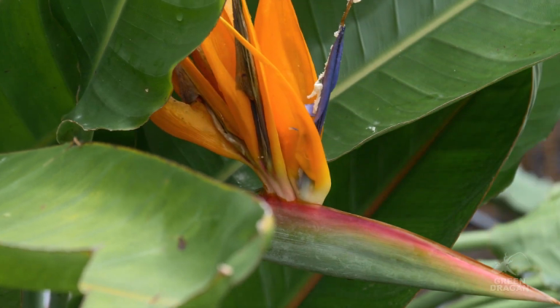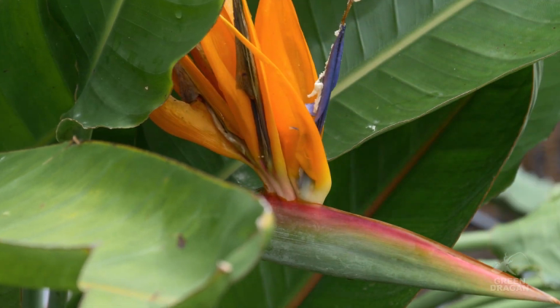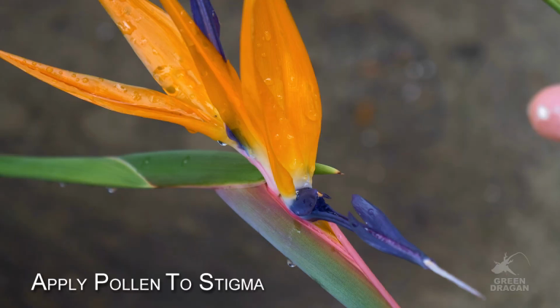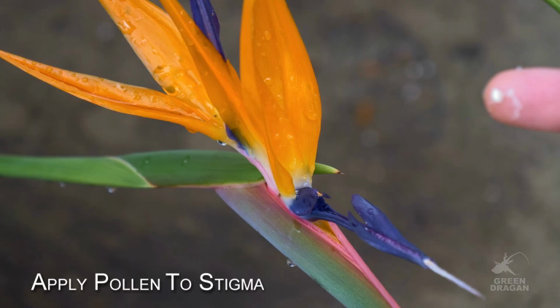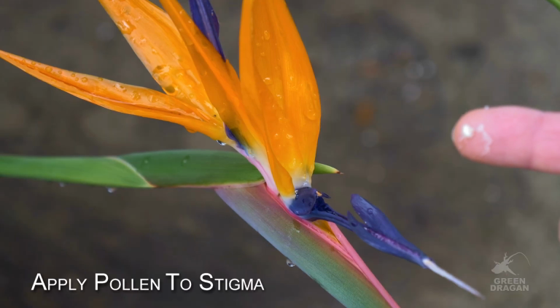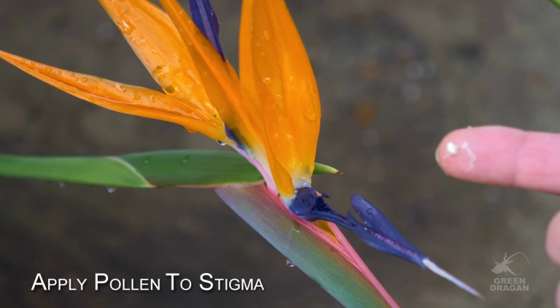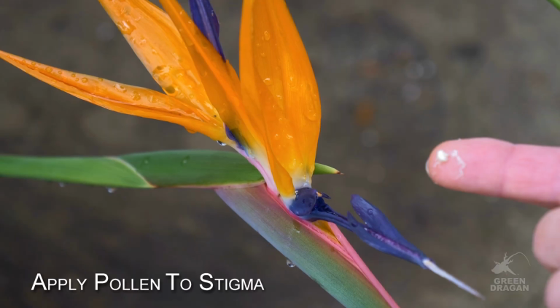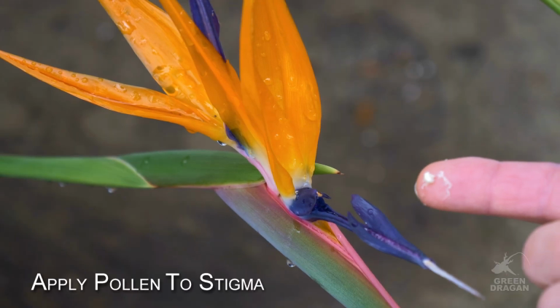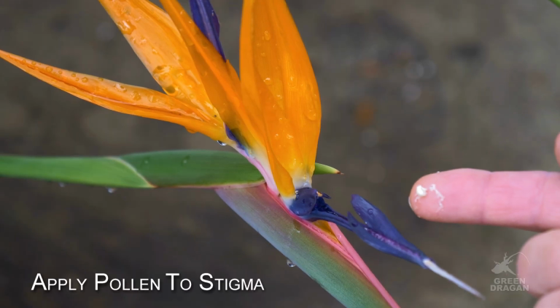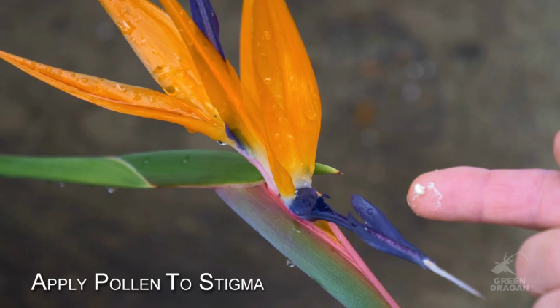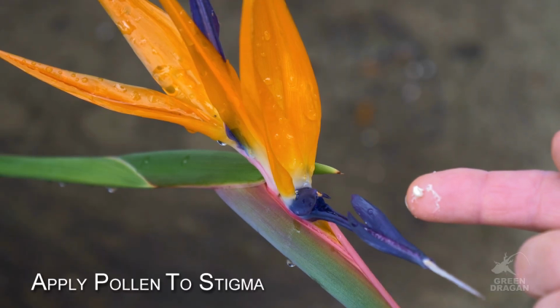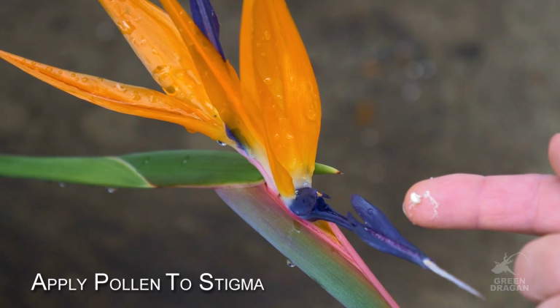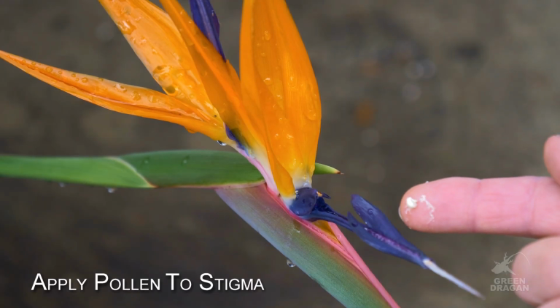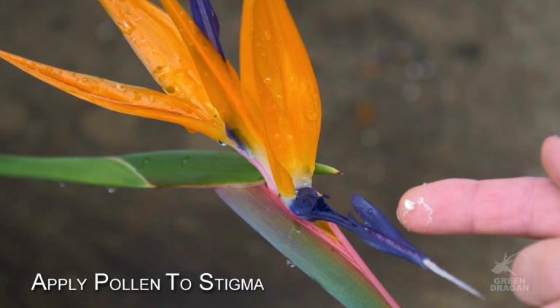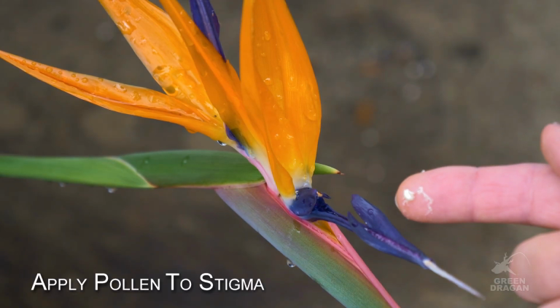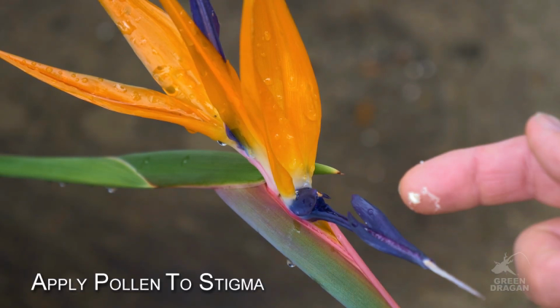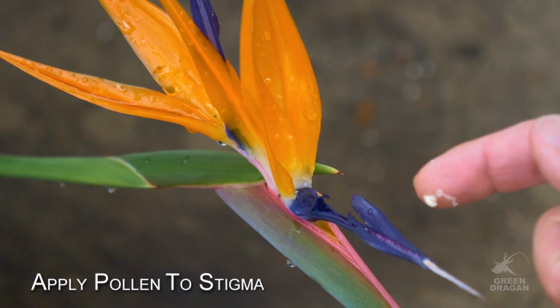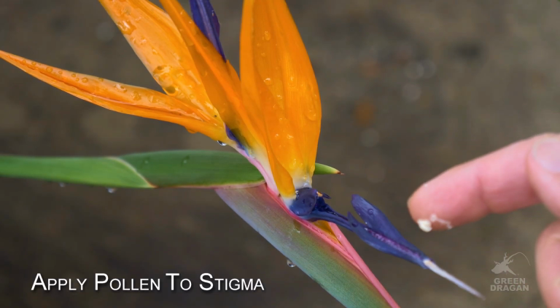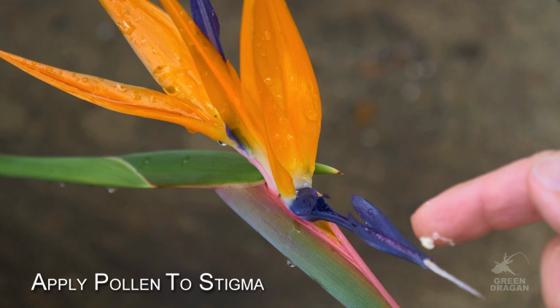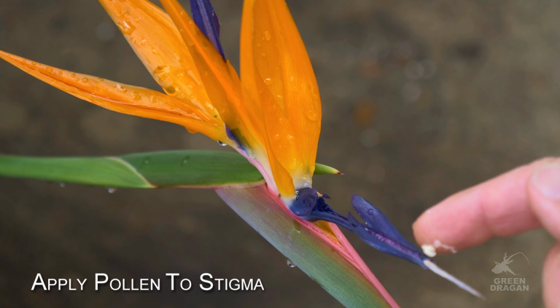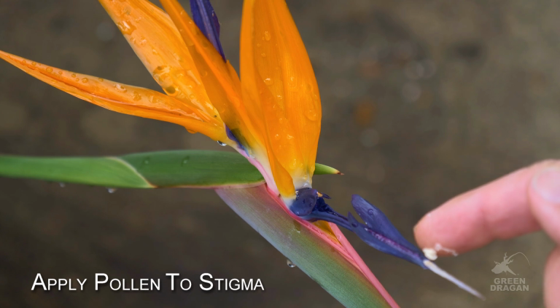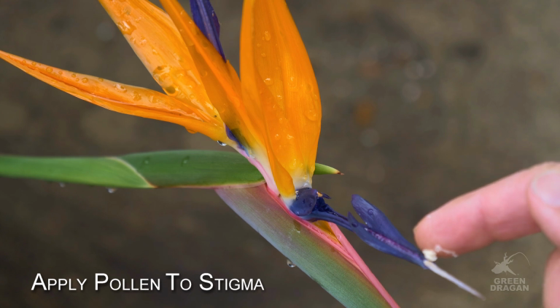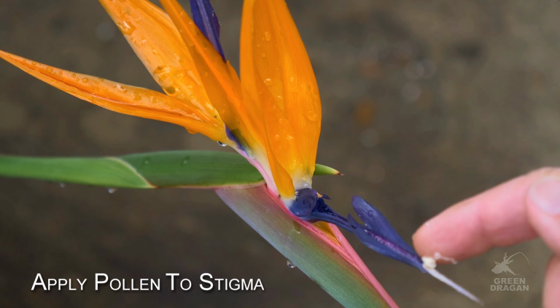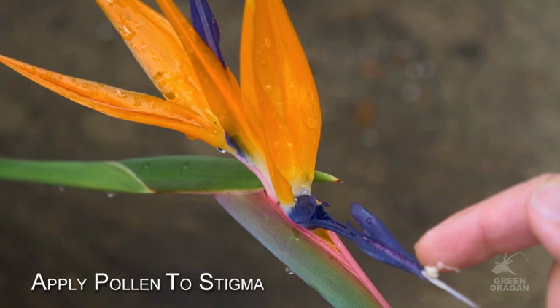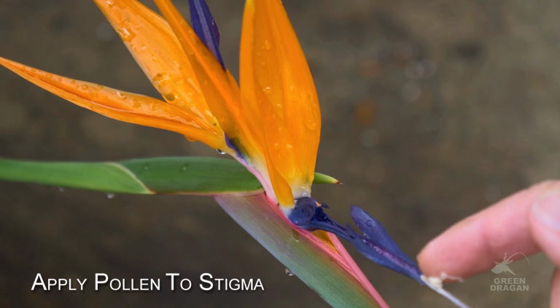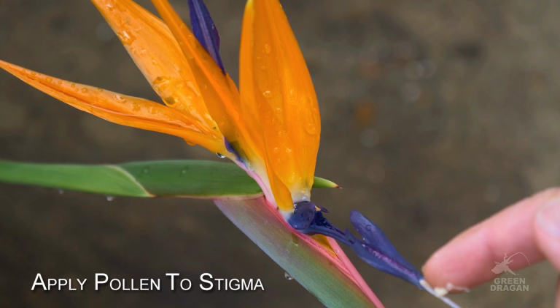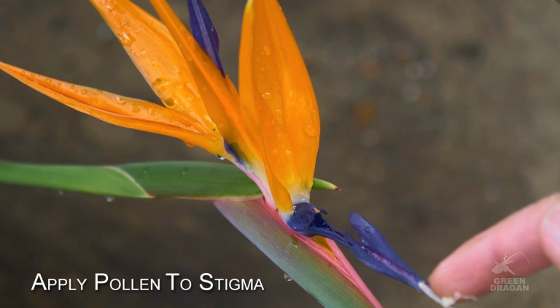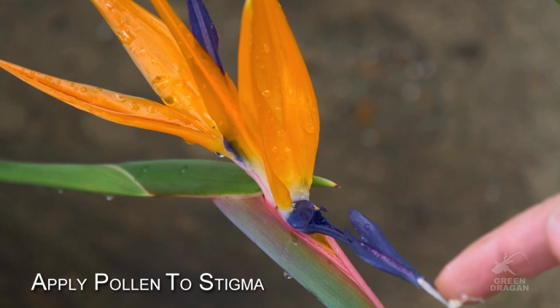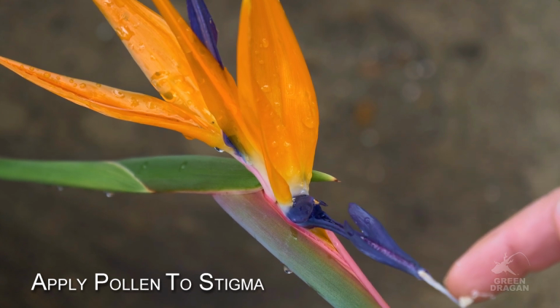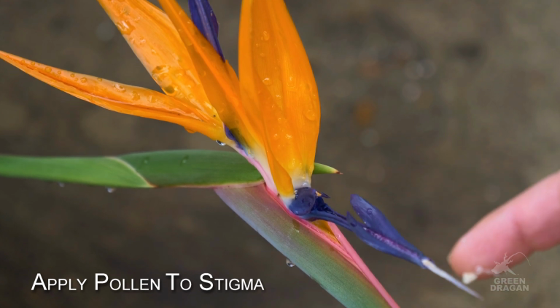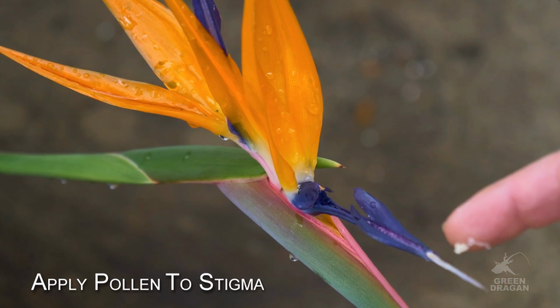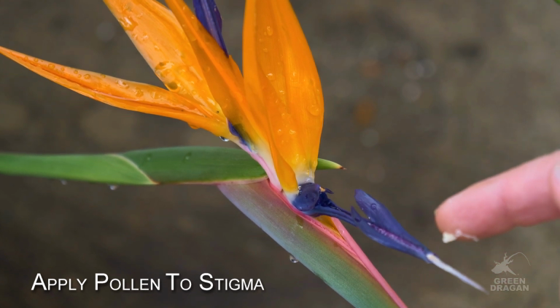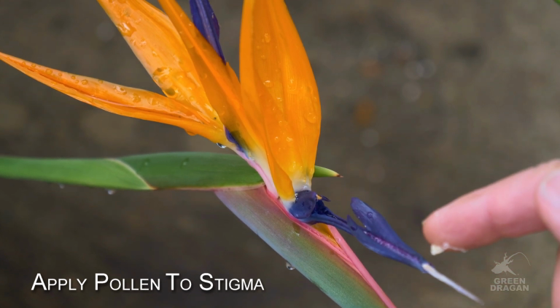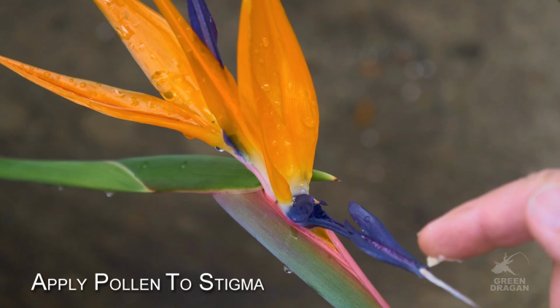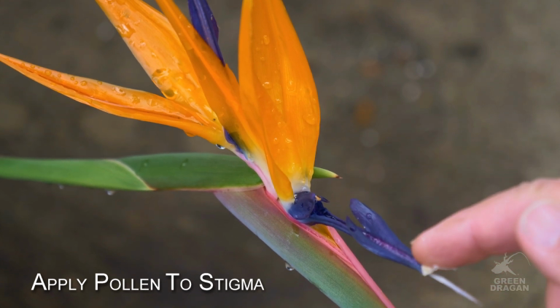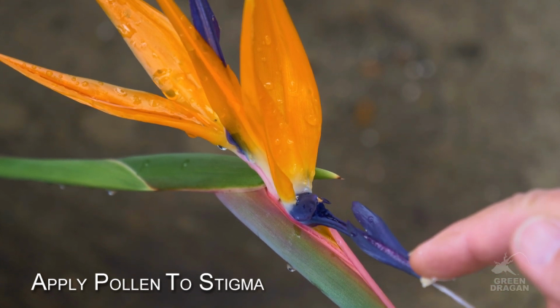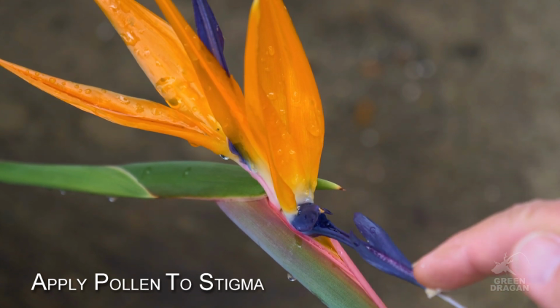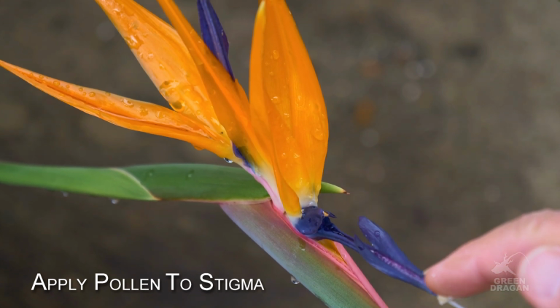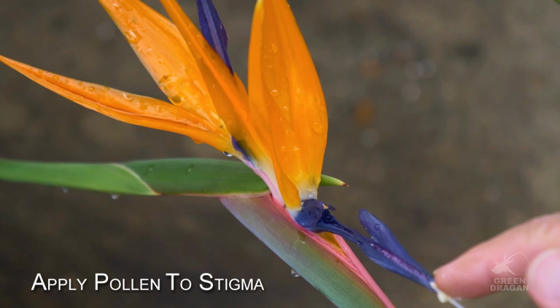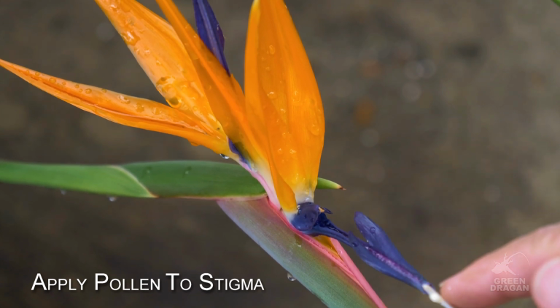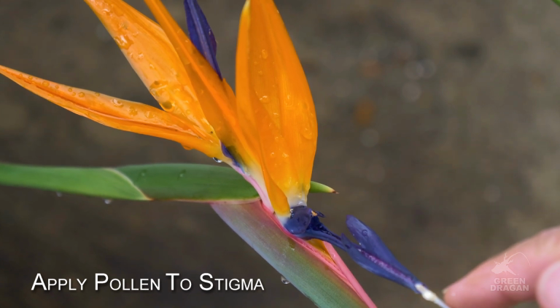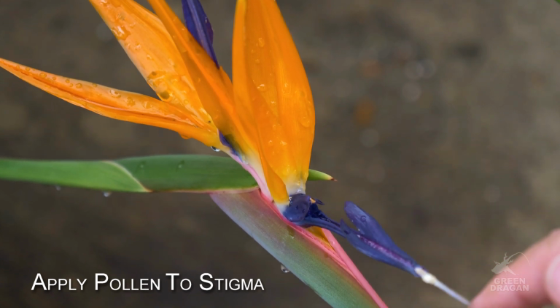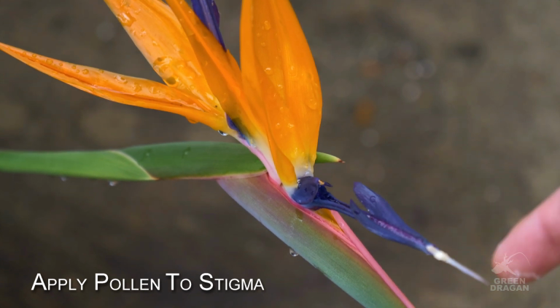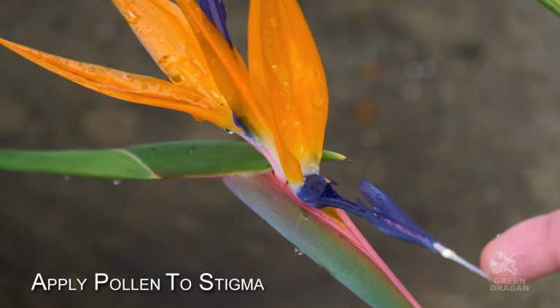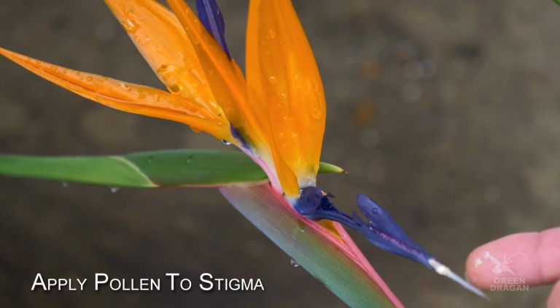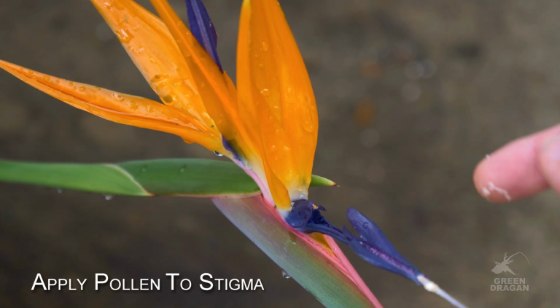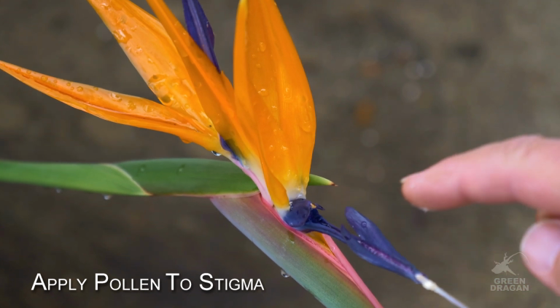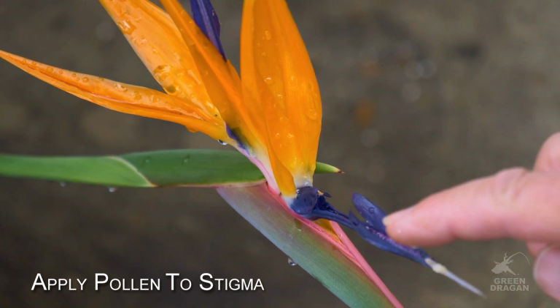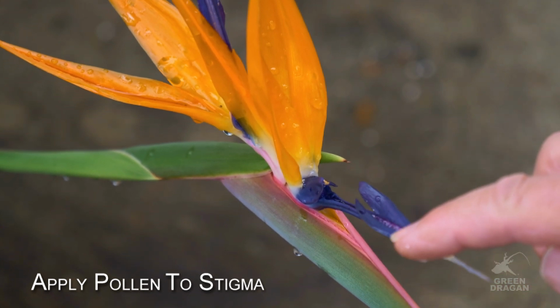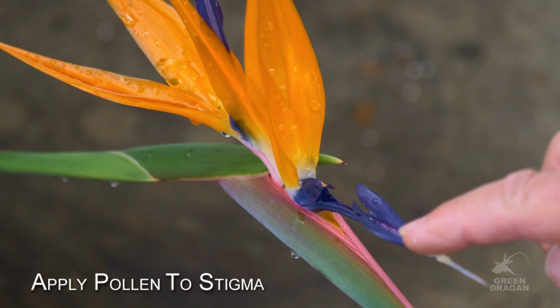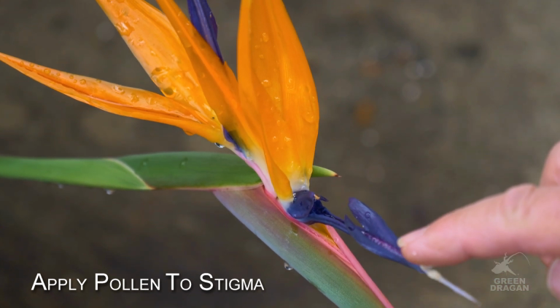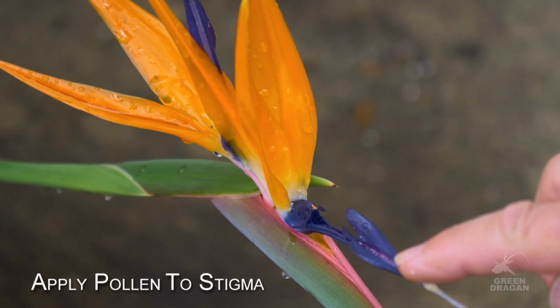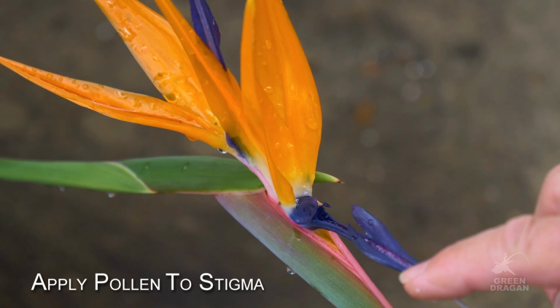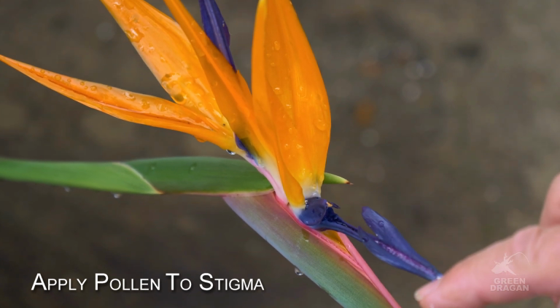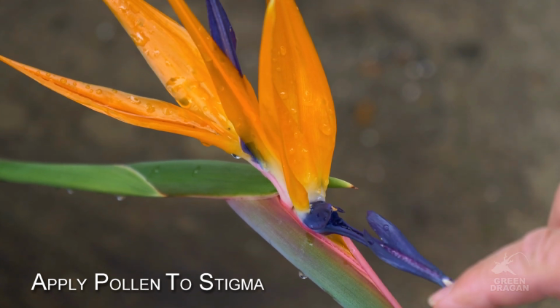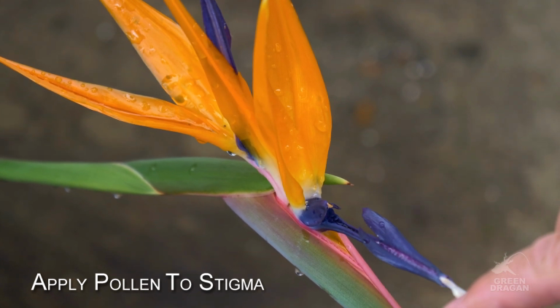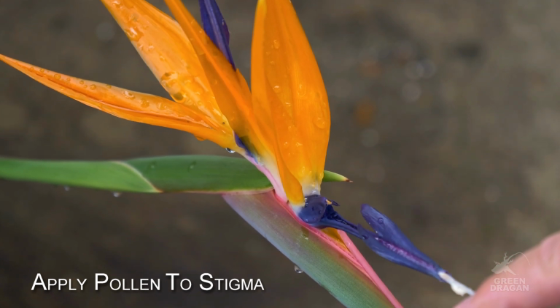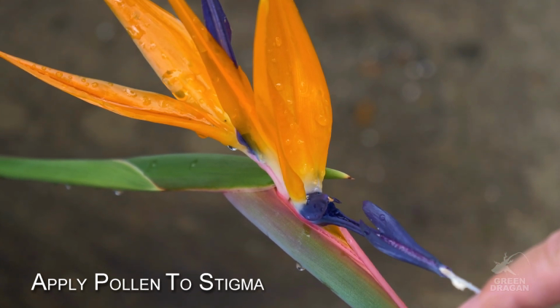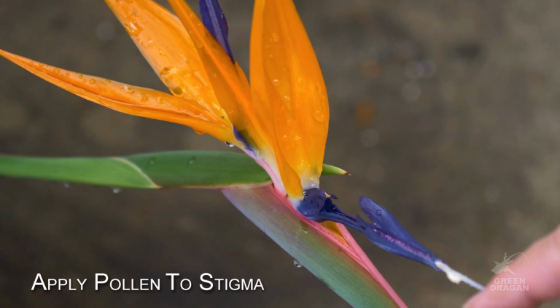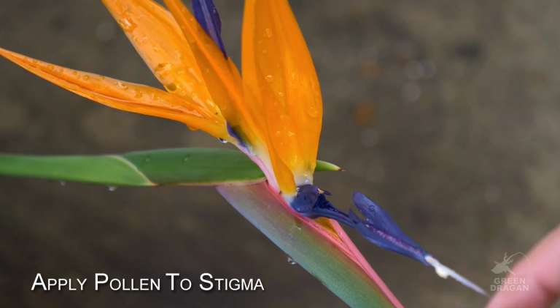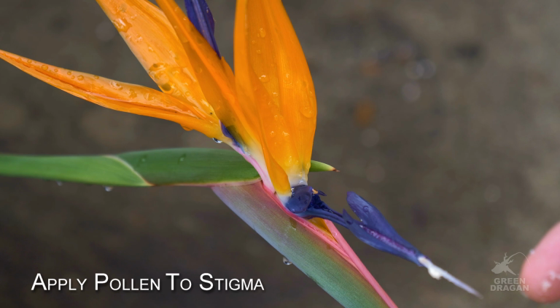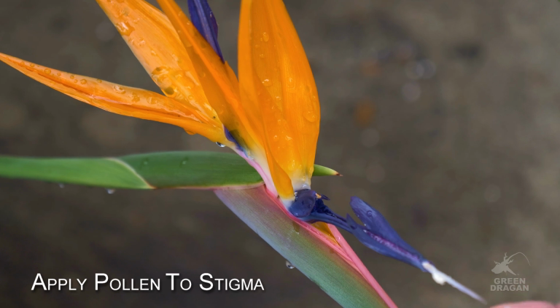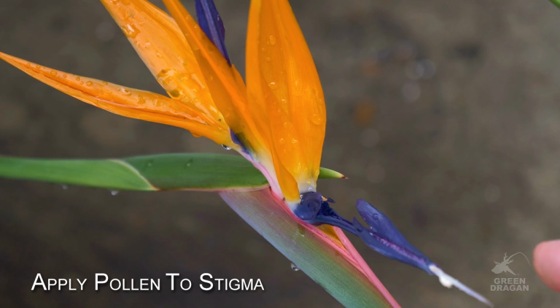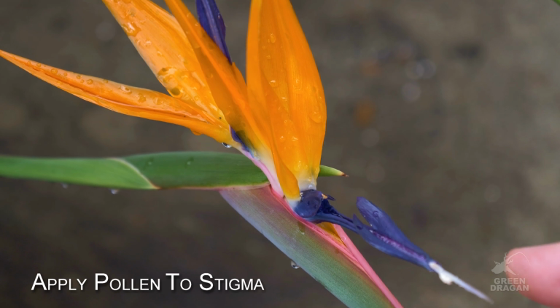If you were to touch this portion of the flower, you will see that it is slightly sticky. This is, in fact, the stigma of the flower.